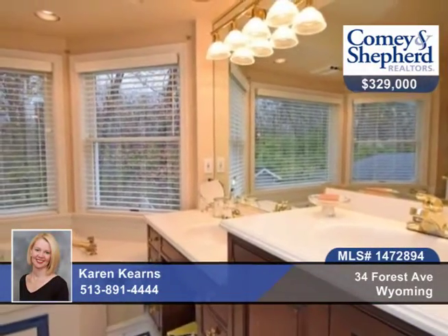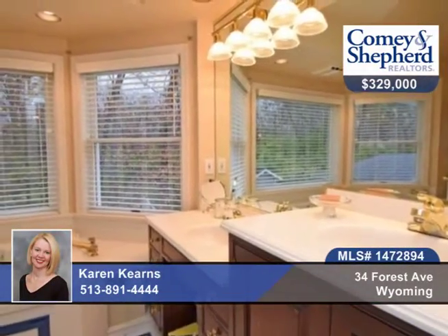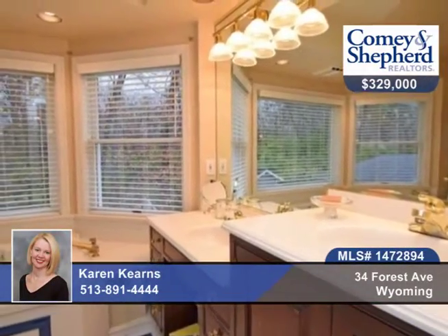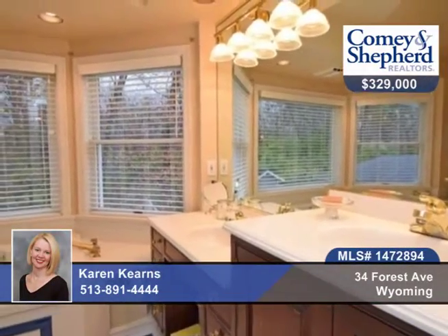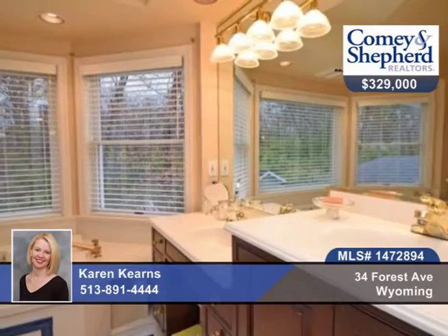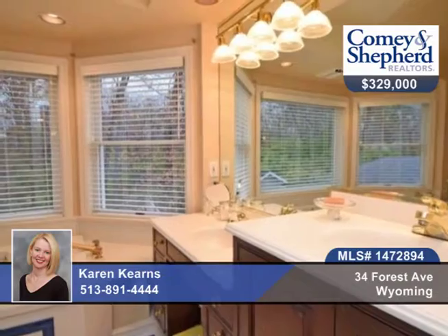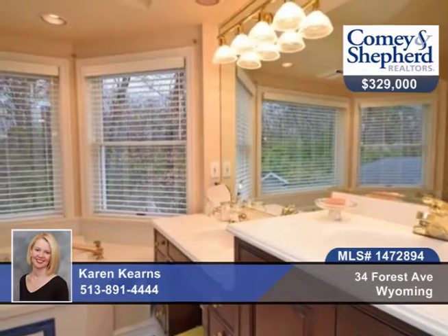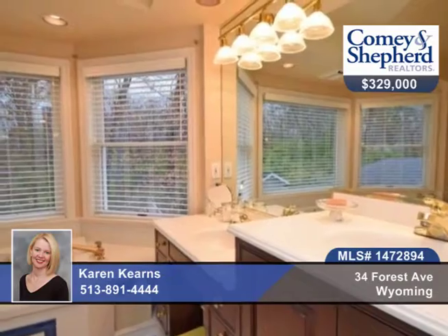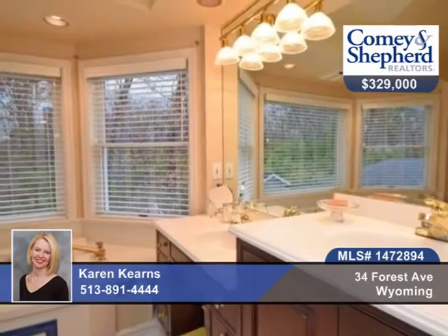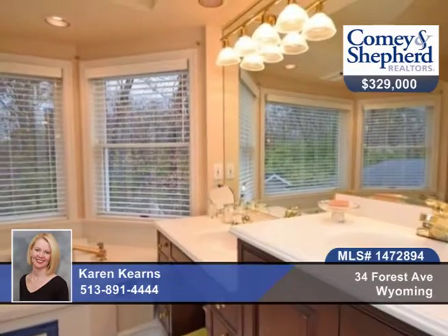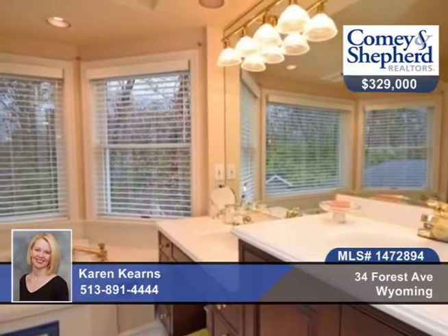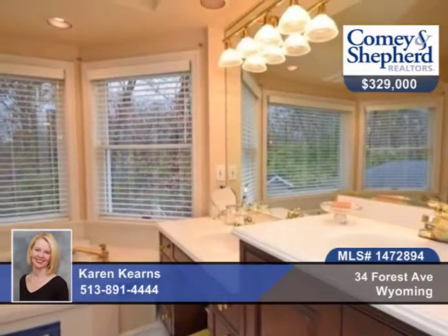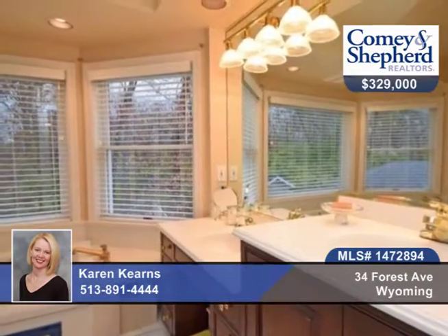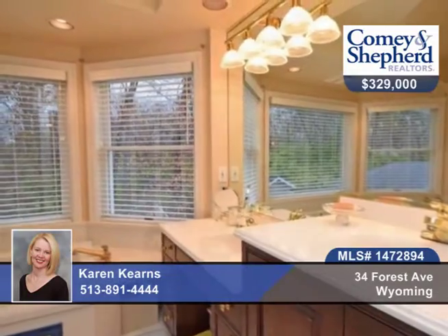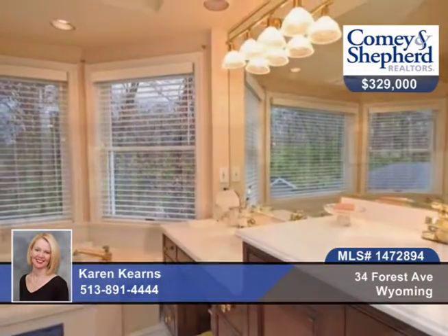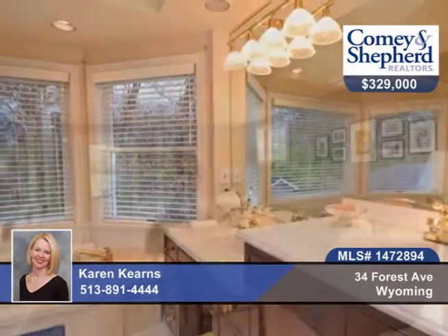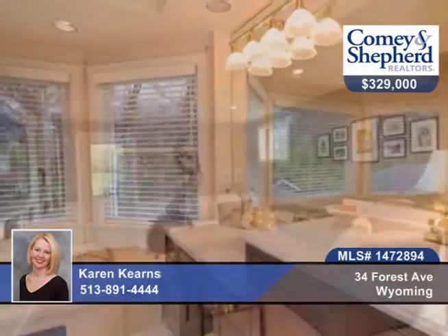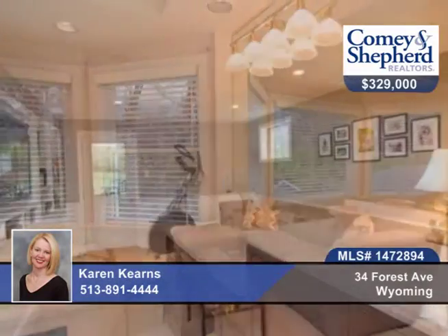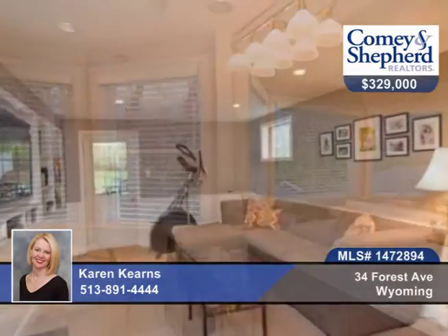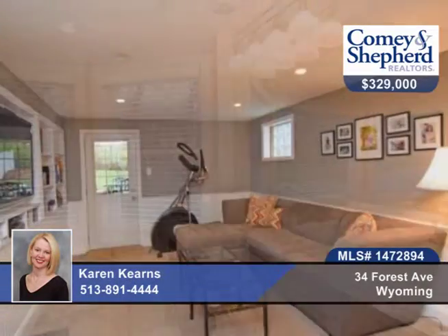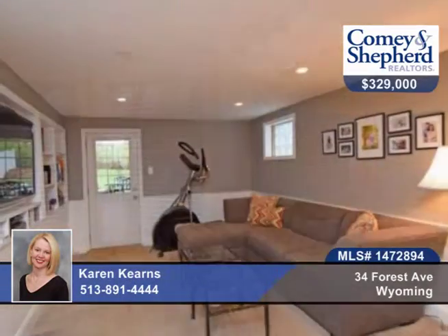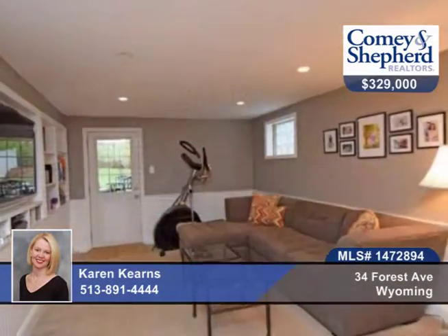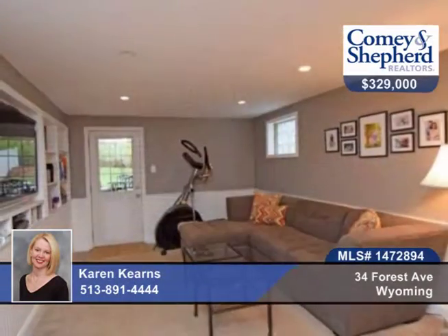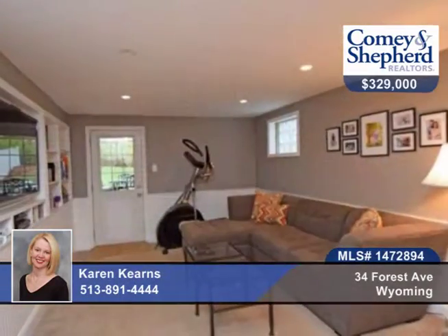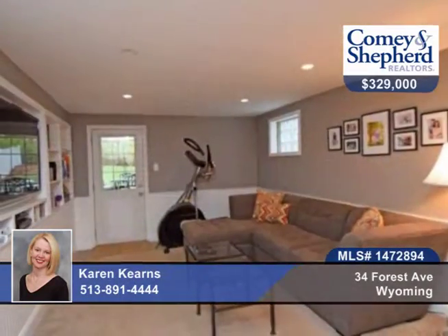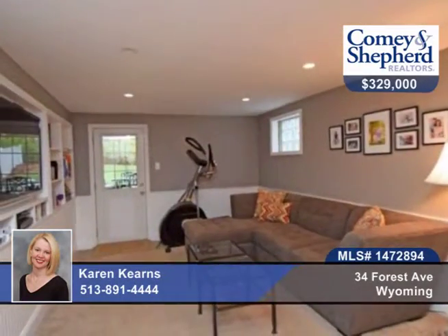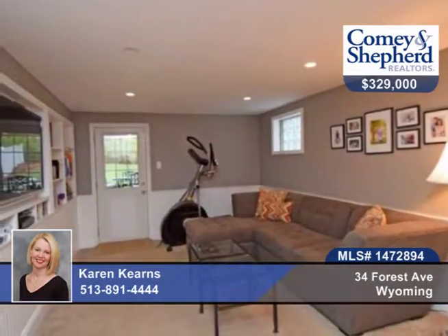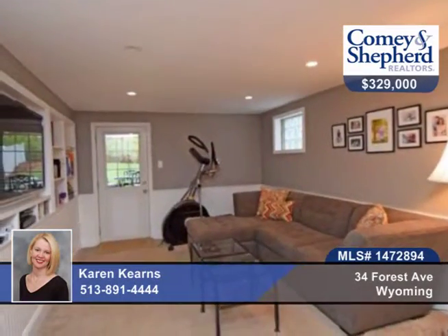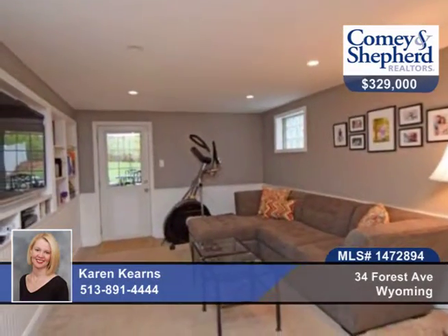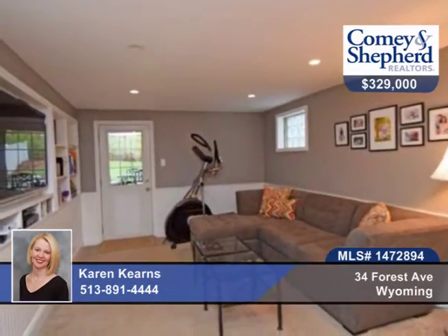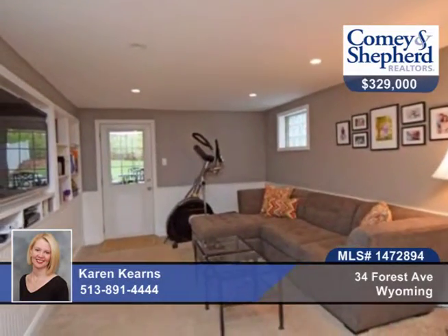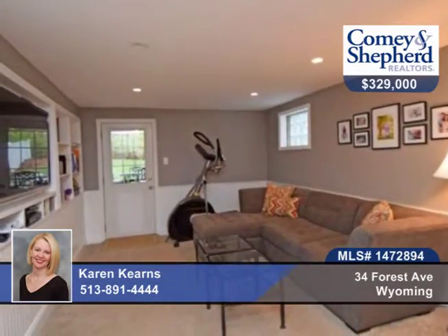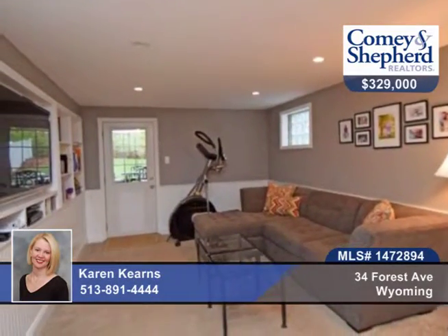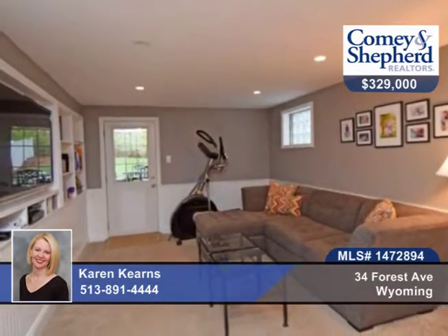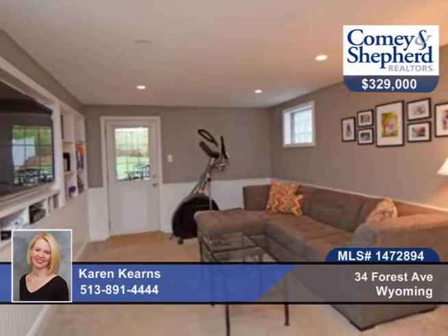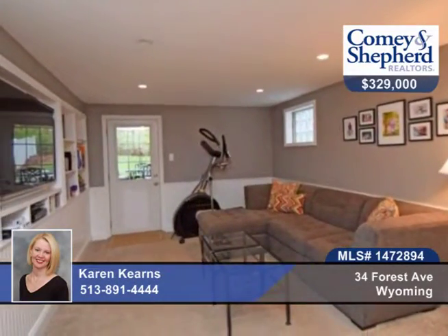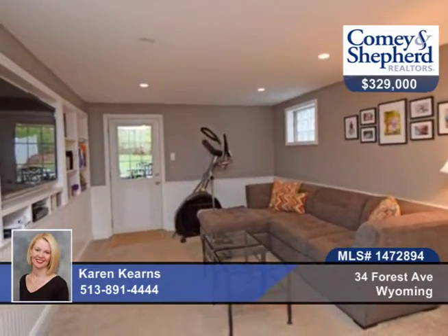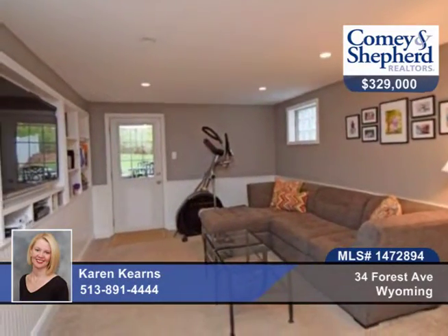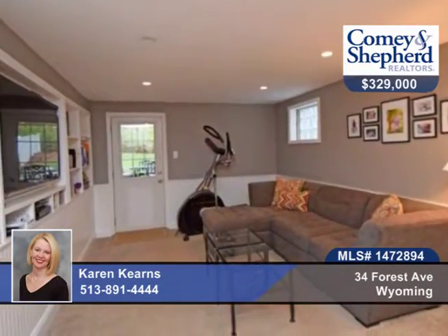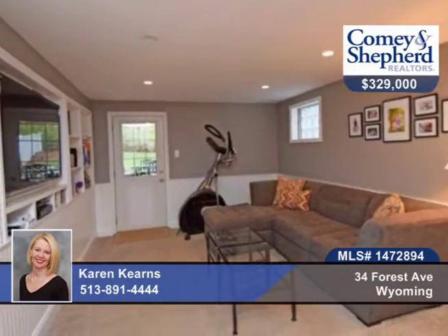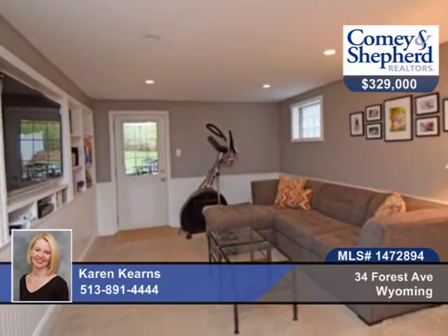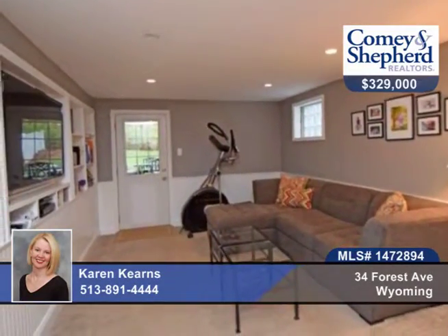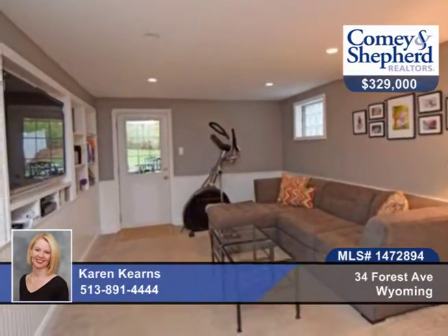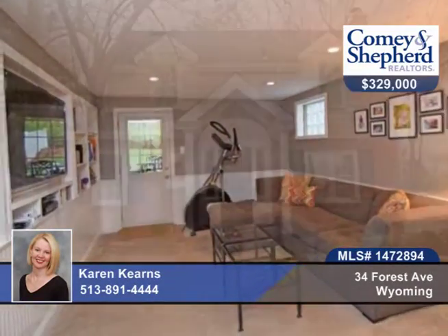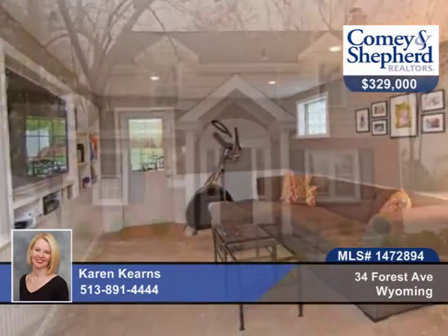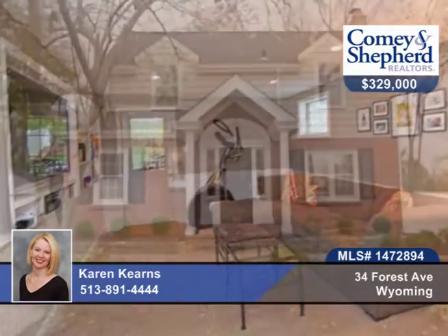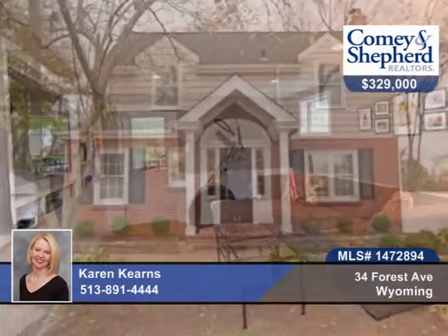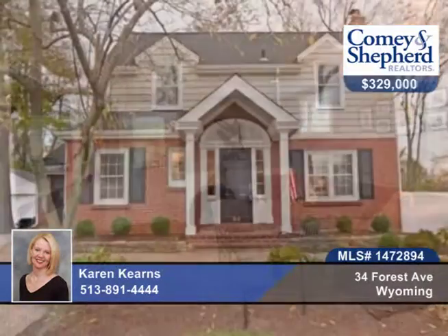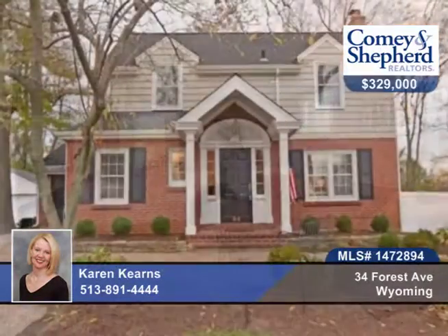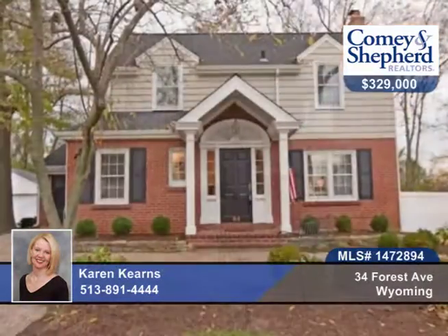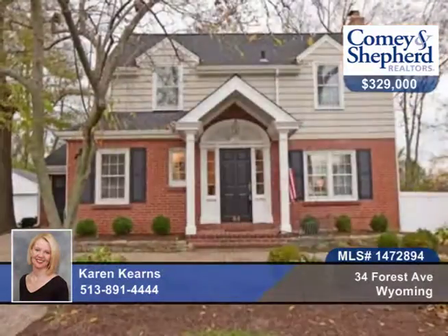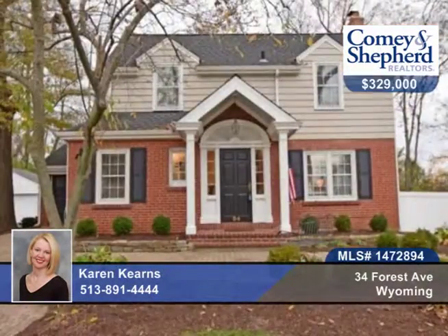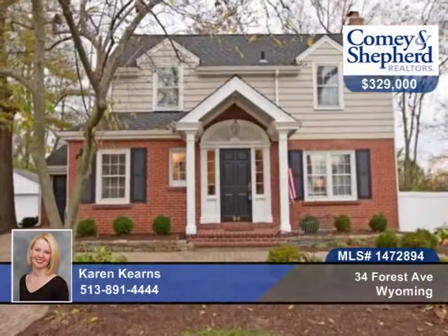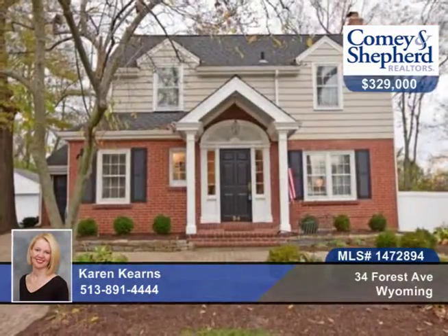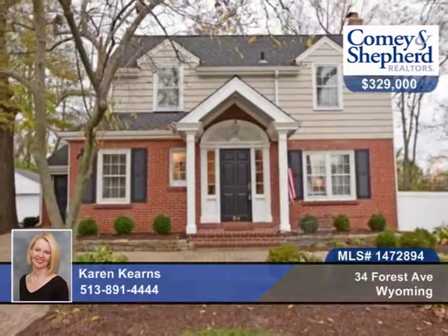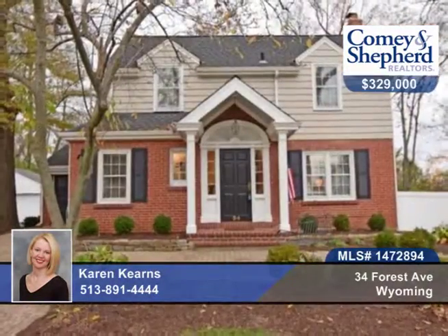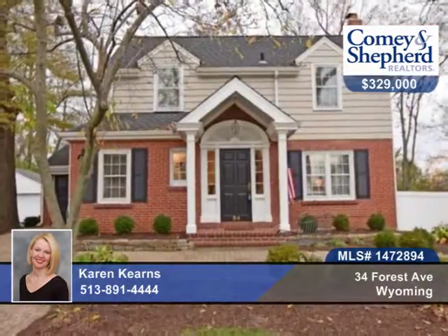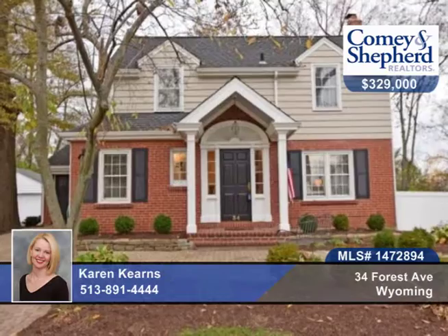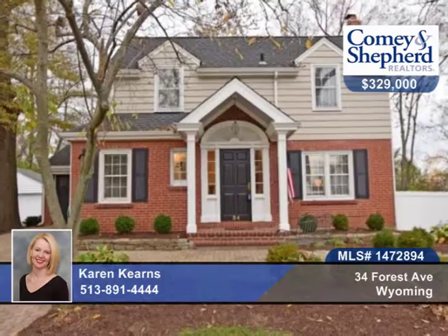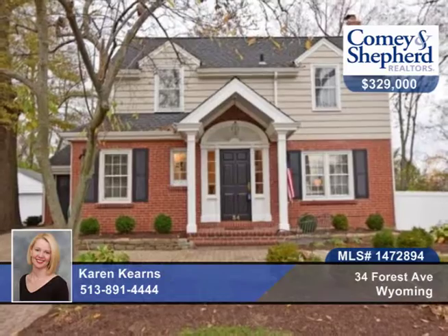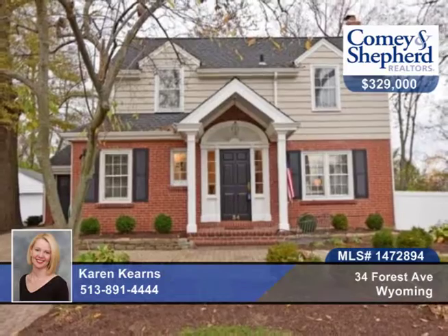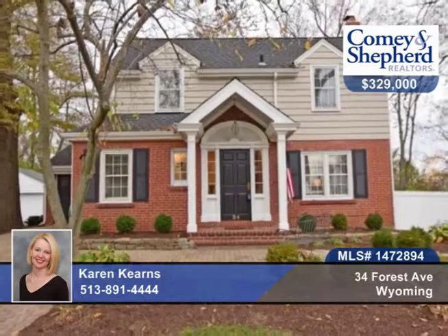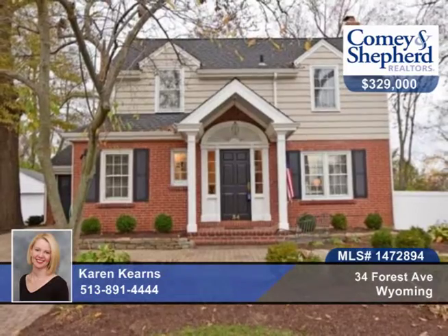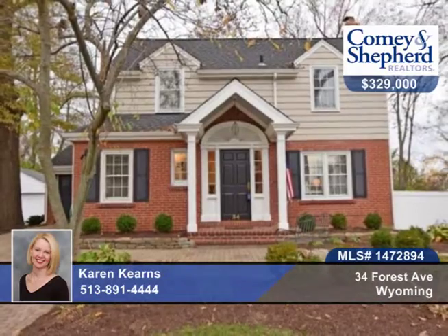There's a paver drive and patio, and you're within walking distance to schools and shops. Call today for your tour with Karen.